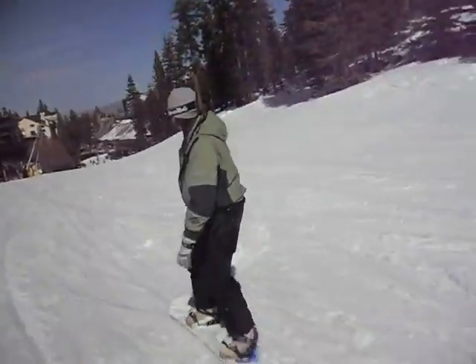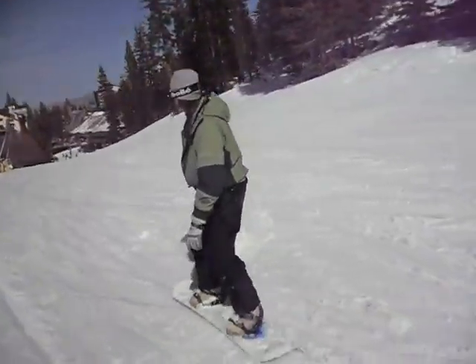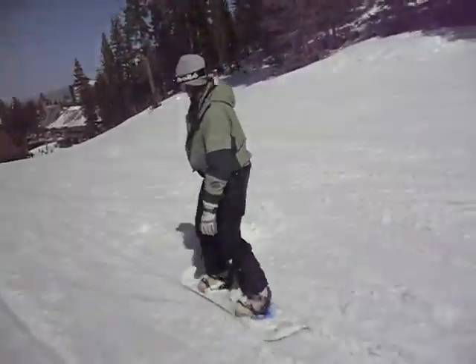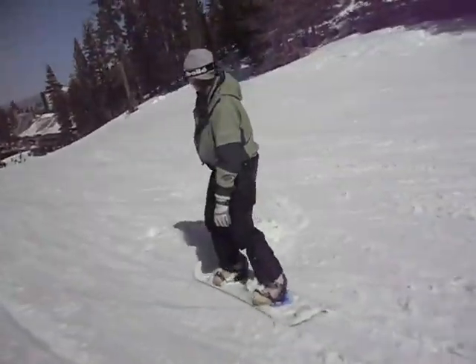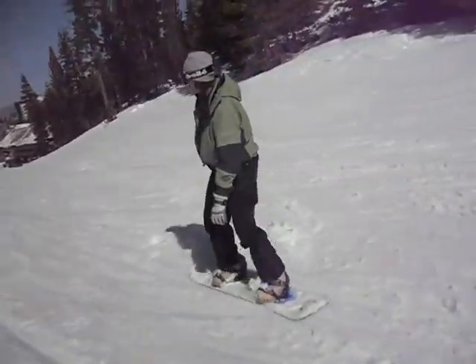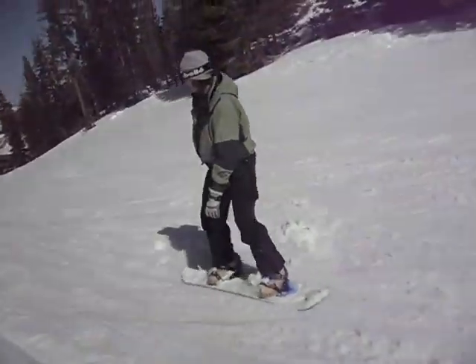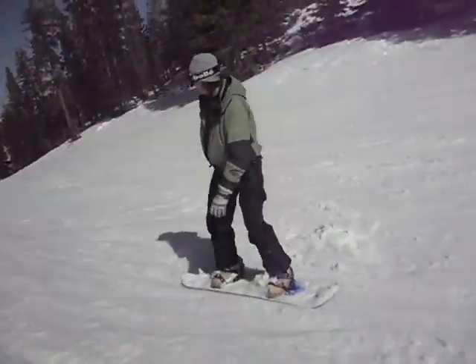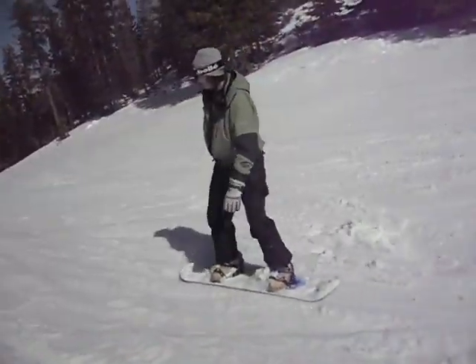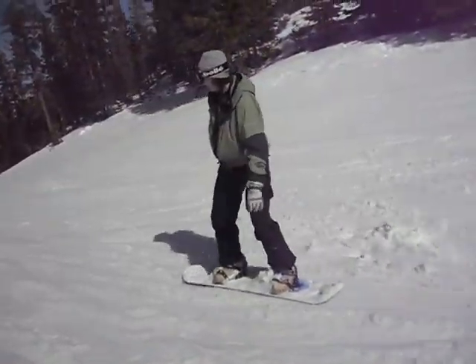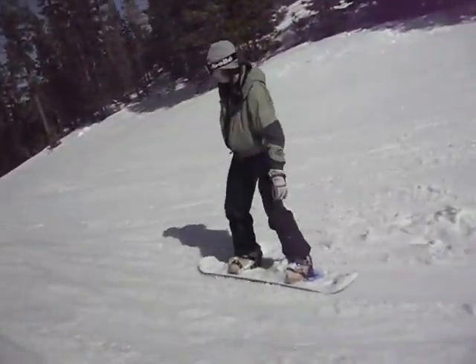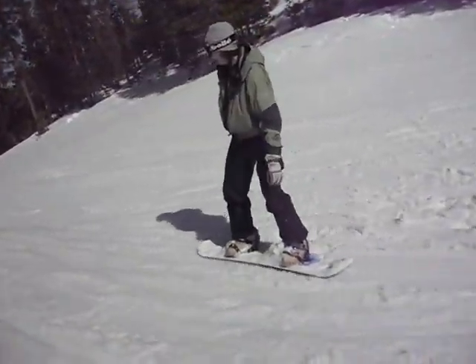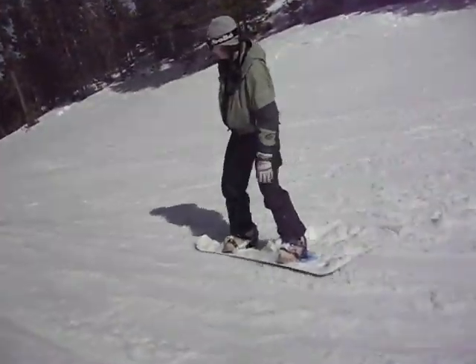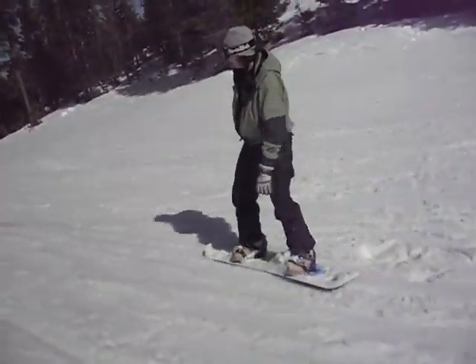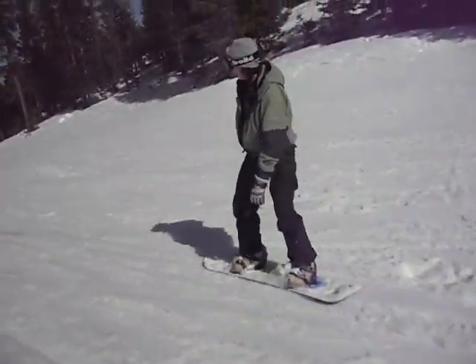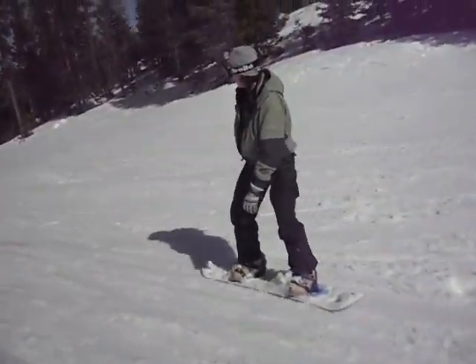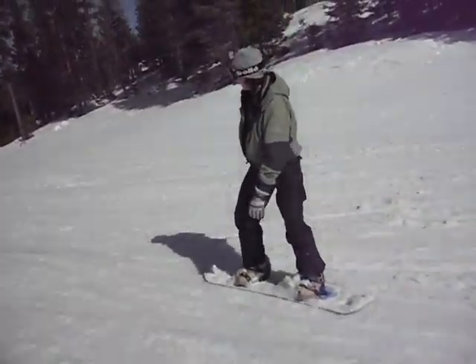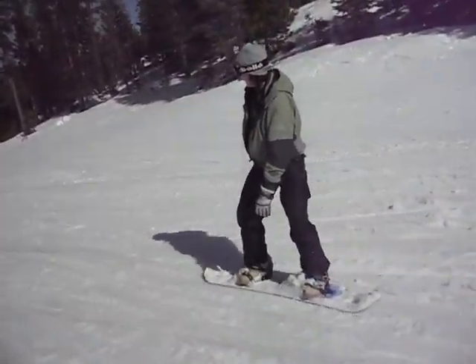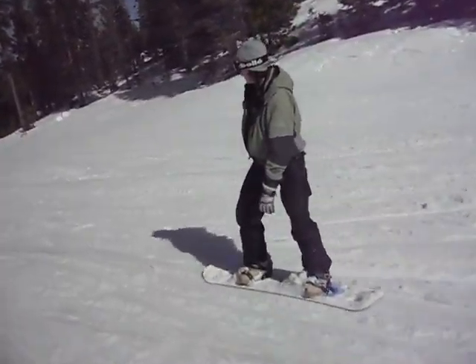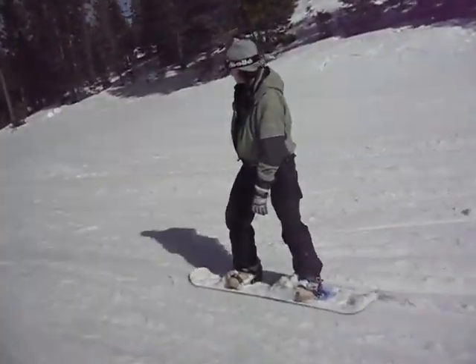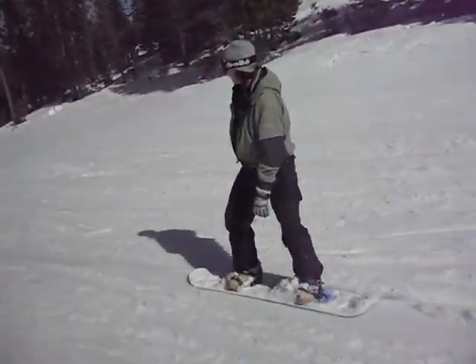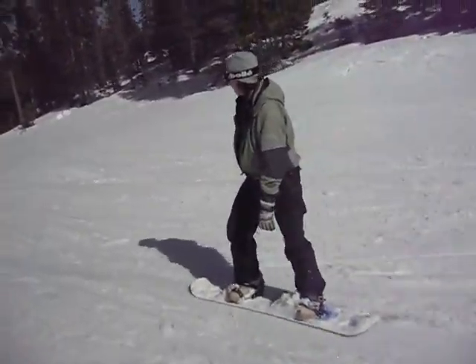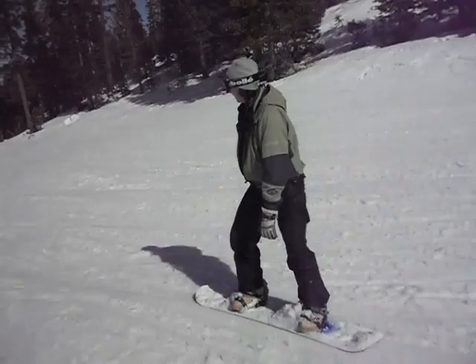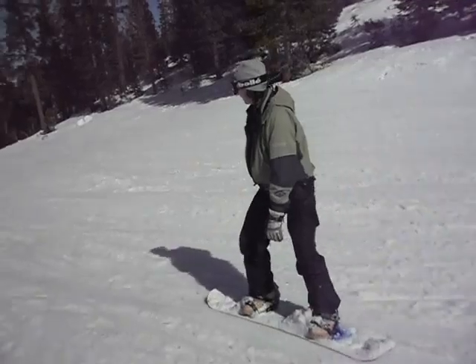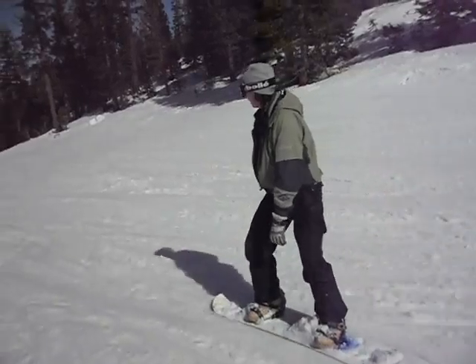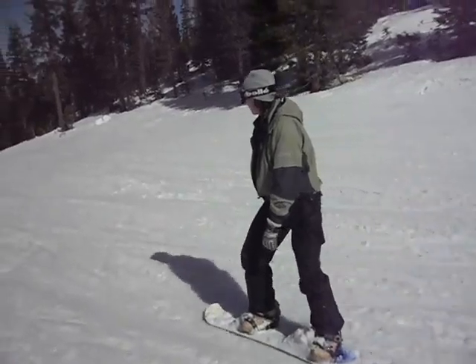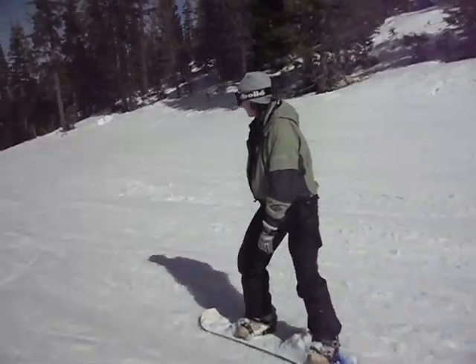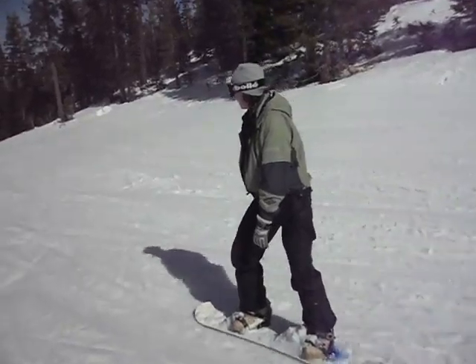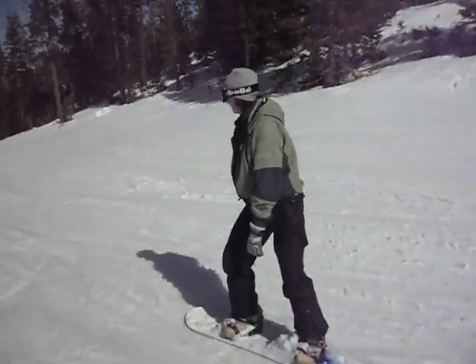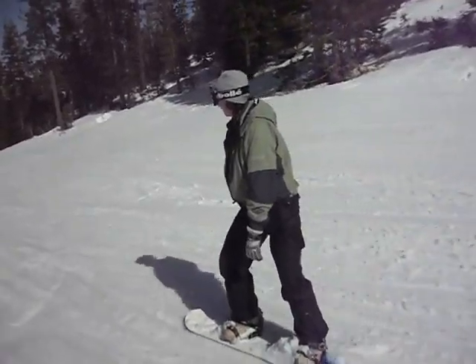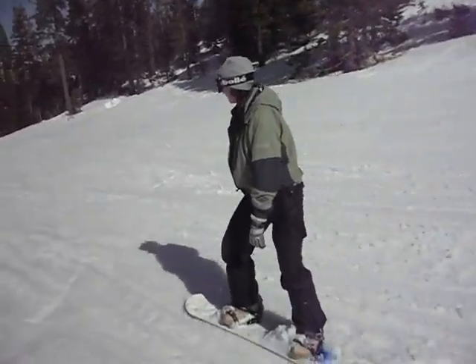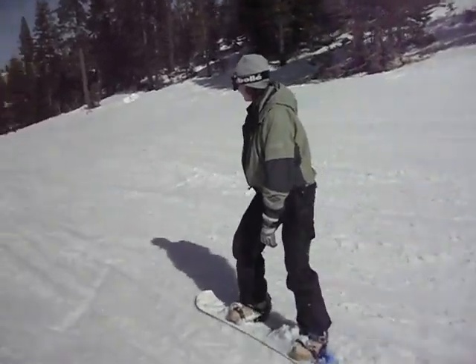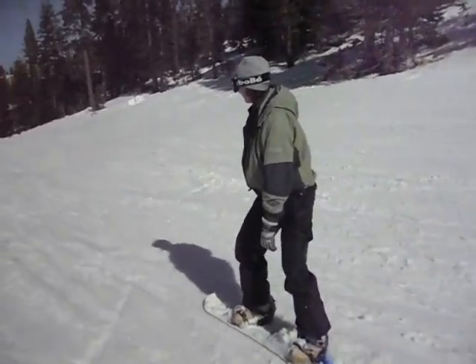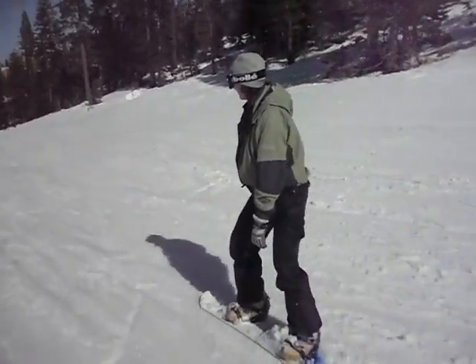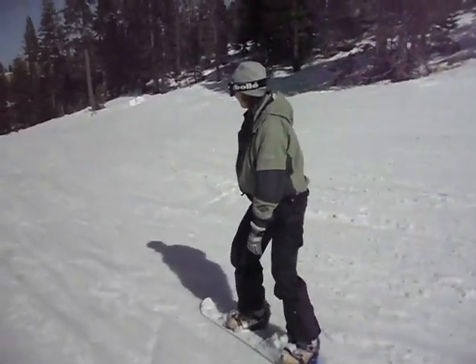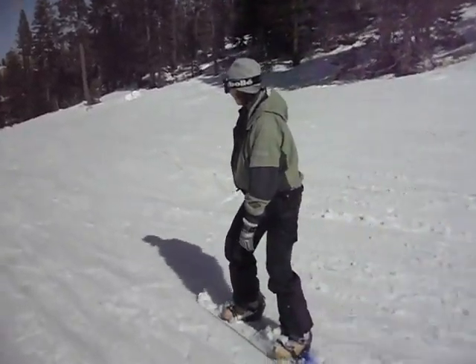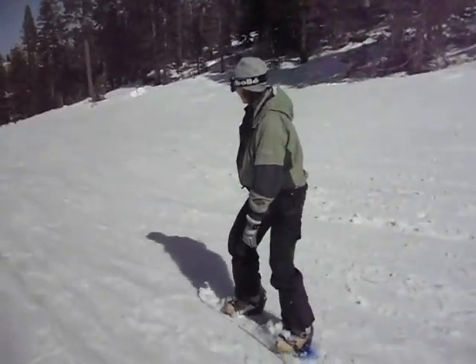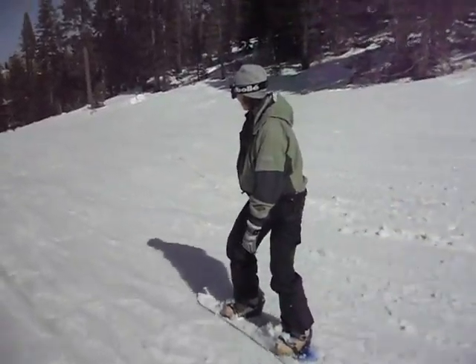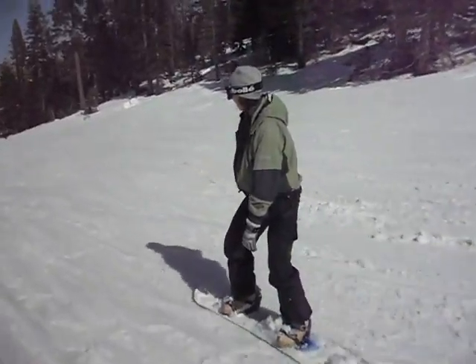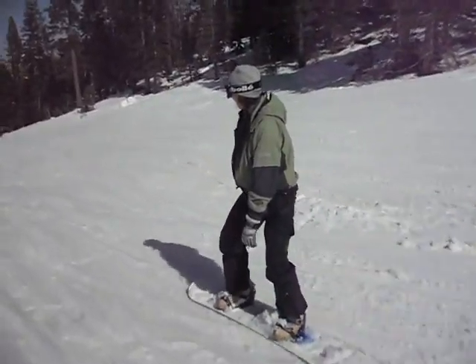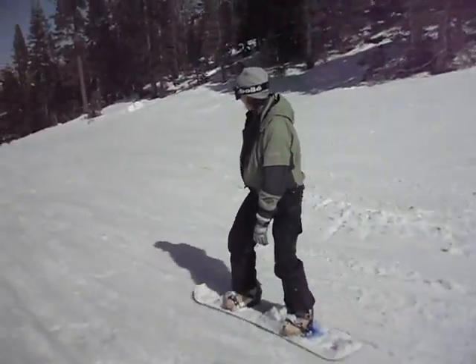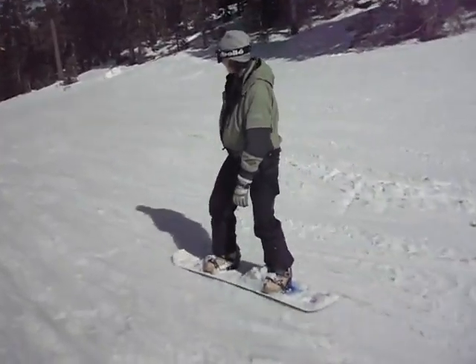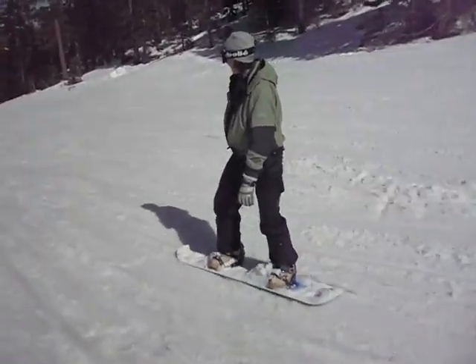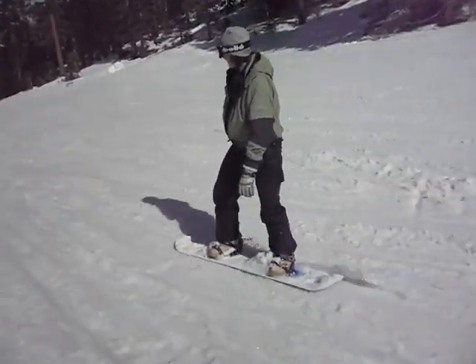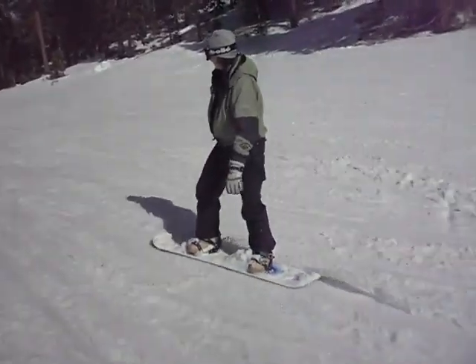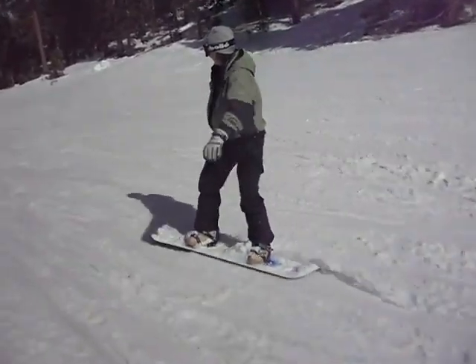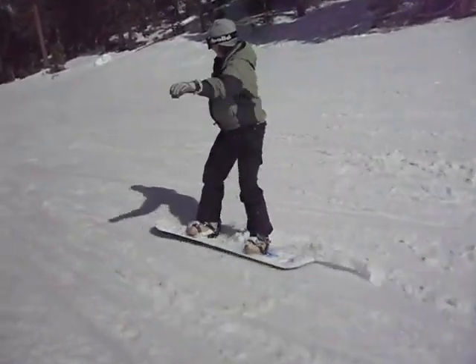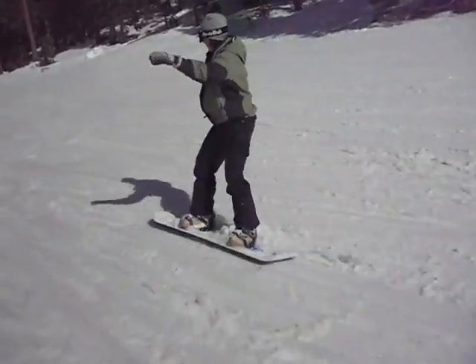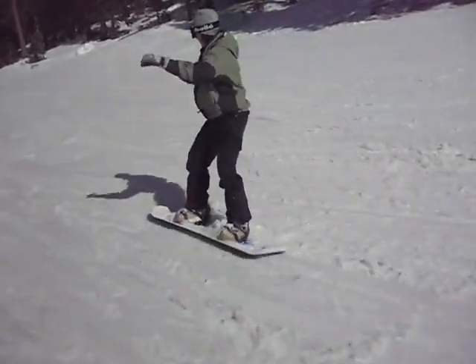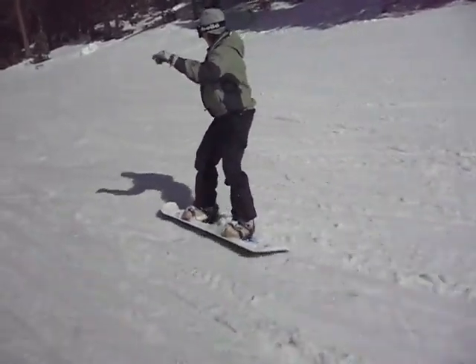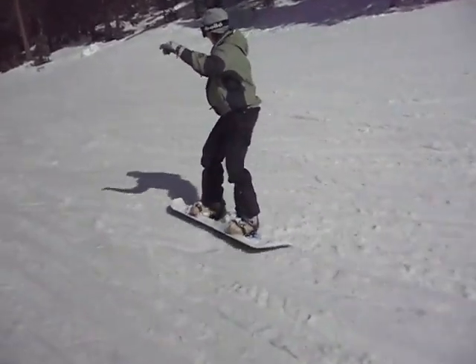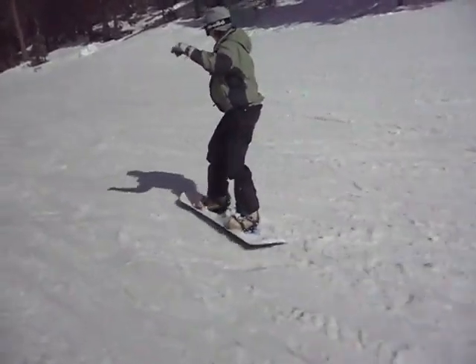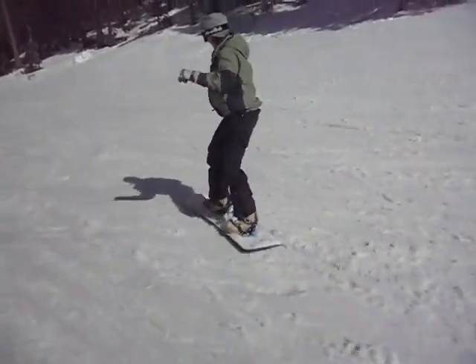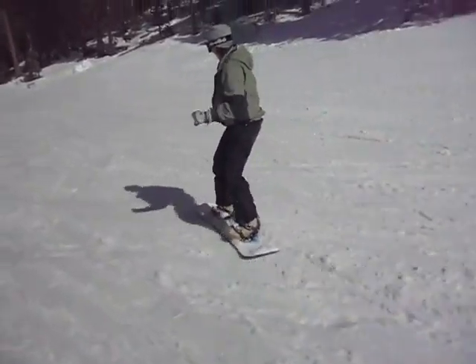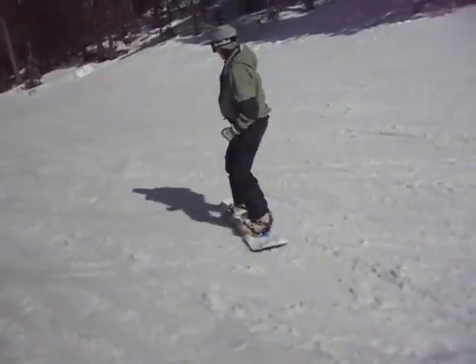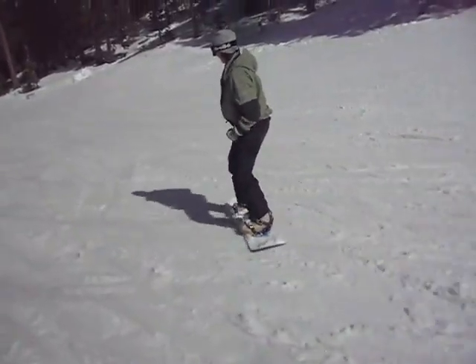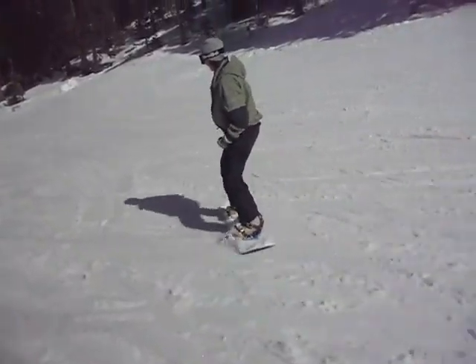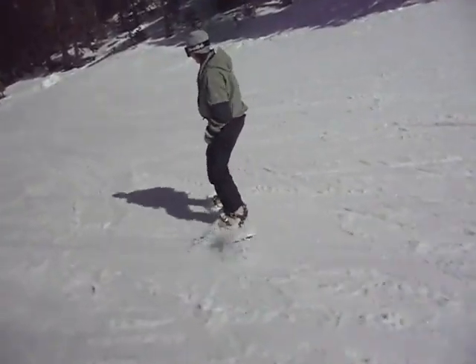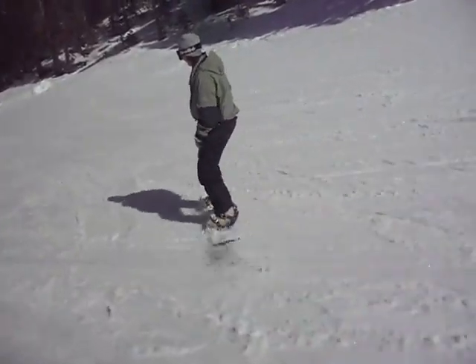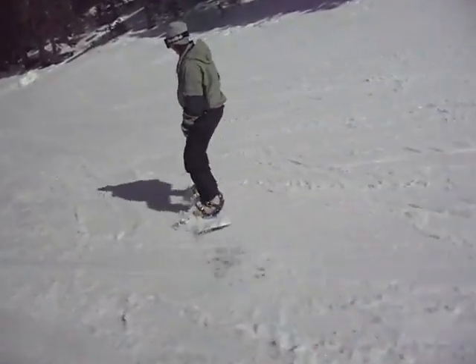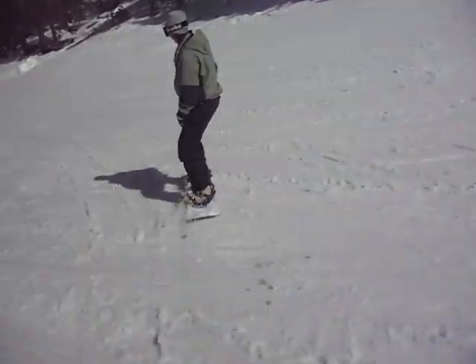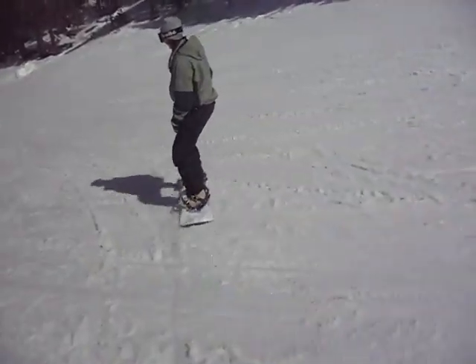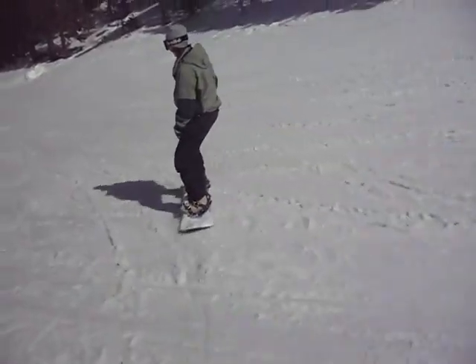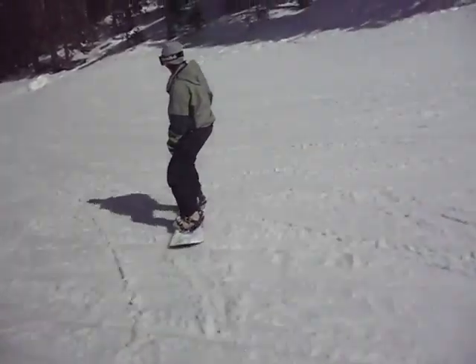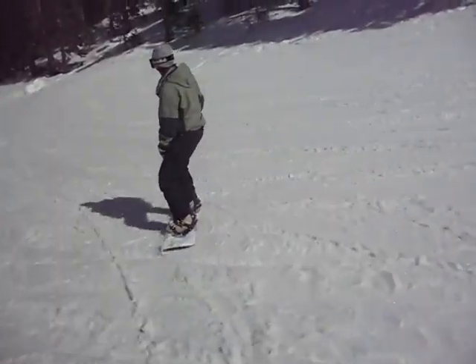Front toe down. Front heel down, right there. Now, because you're going so slow, point it more down the fall line now.